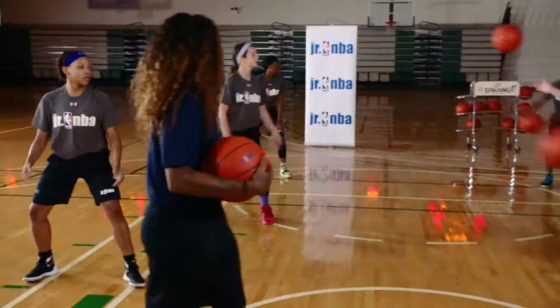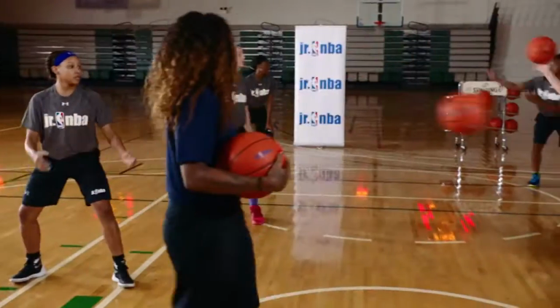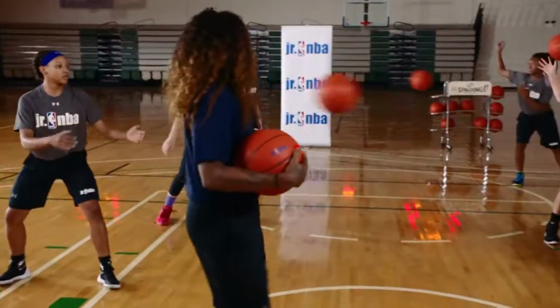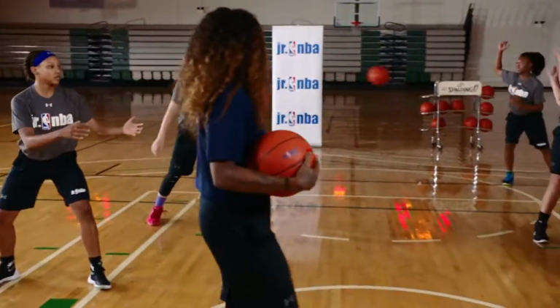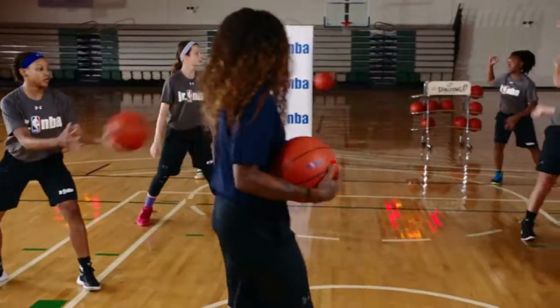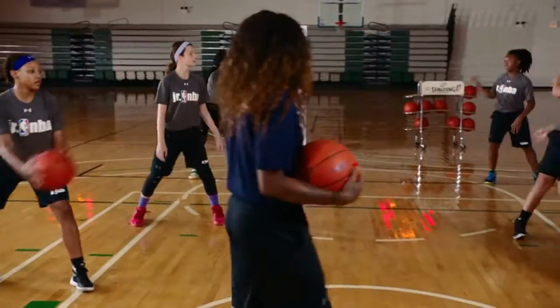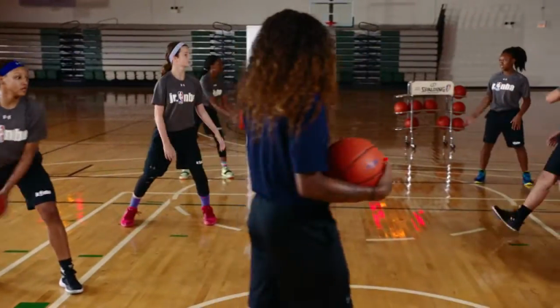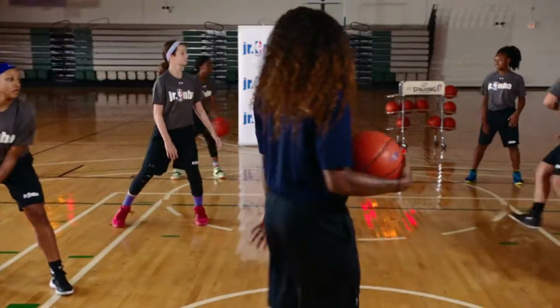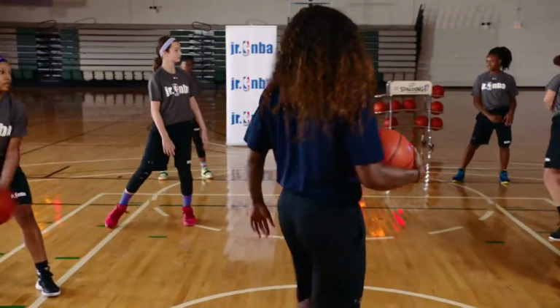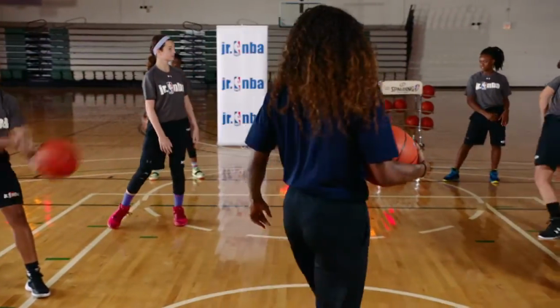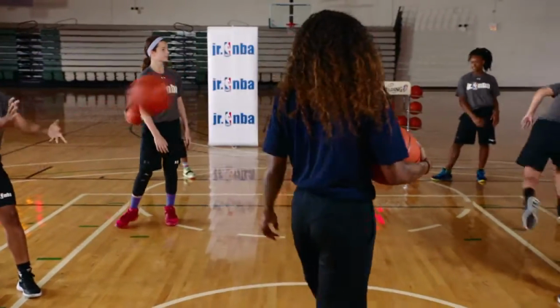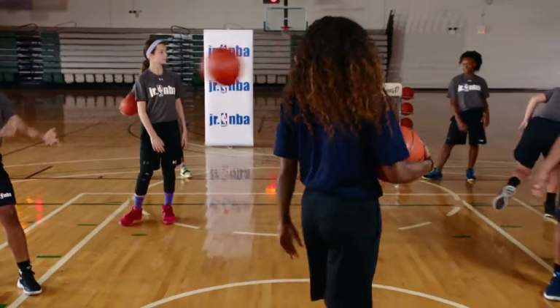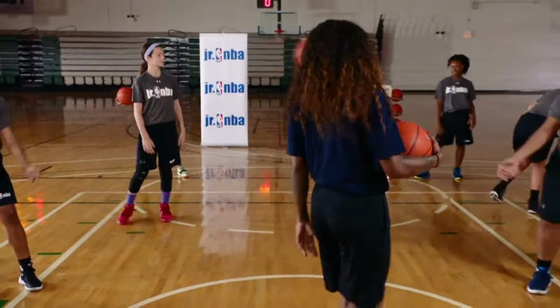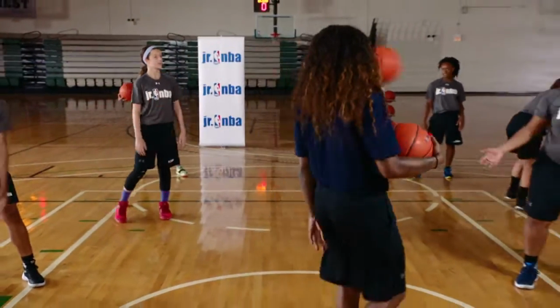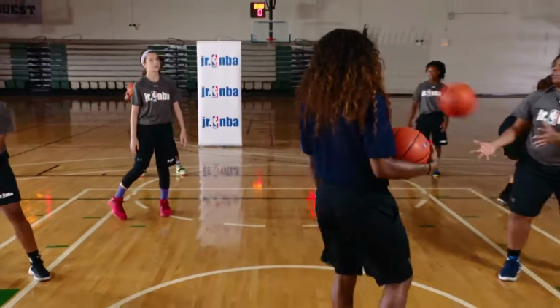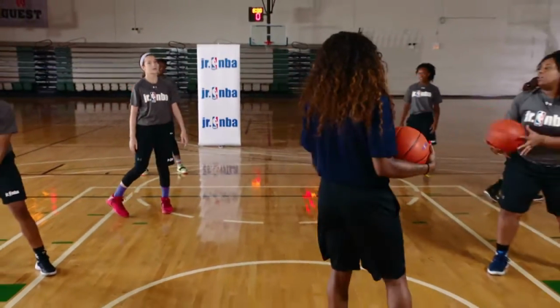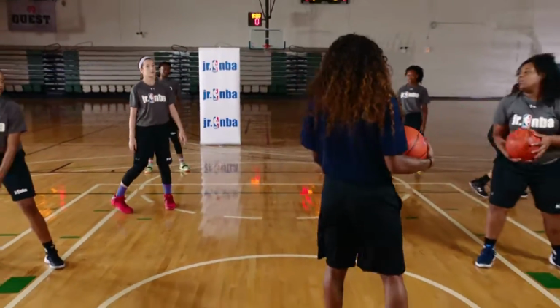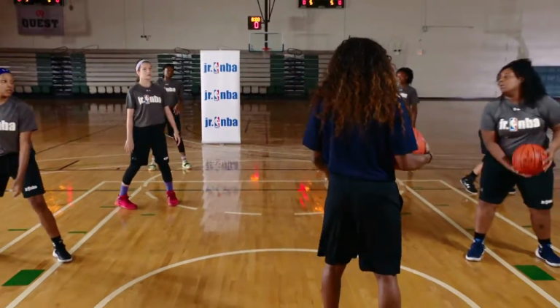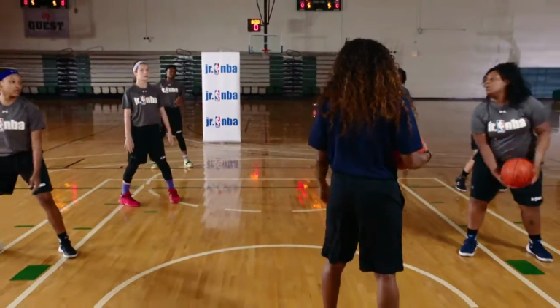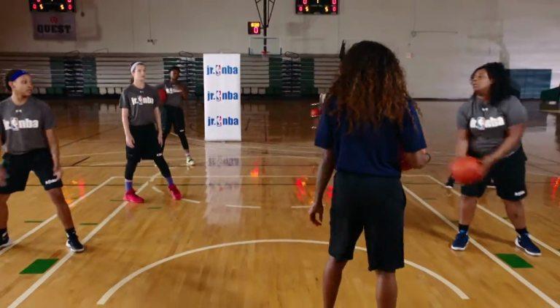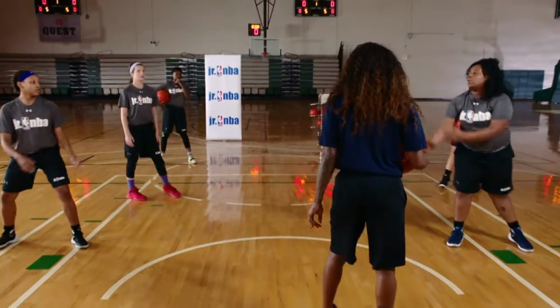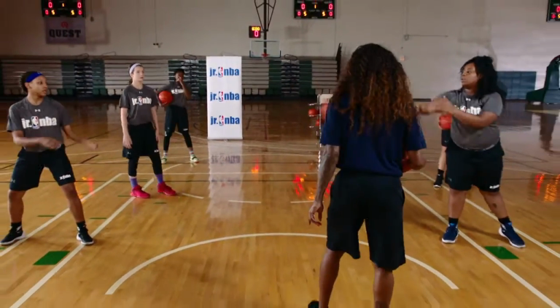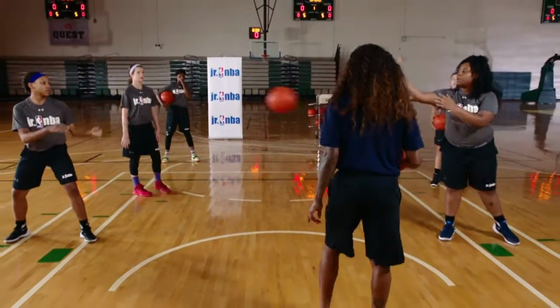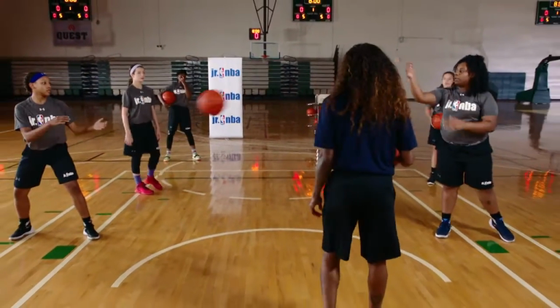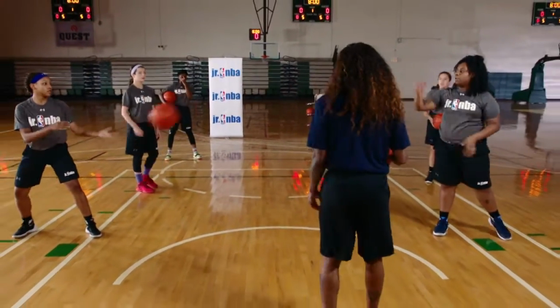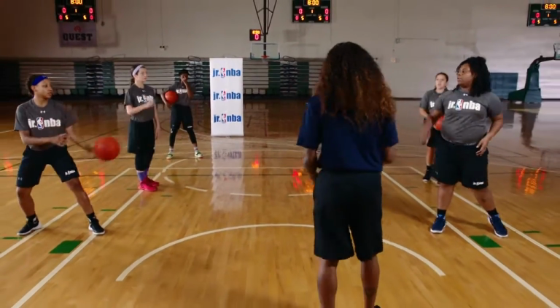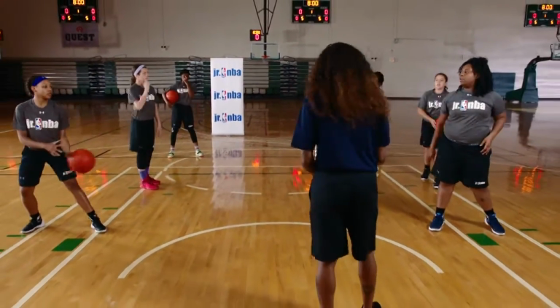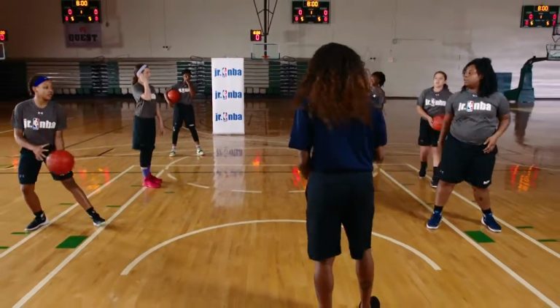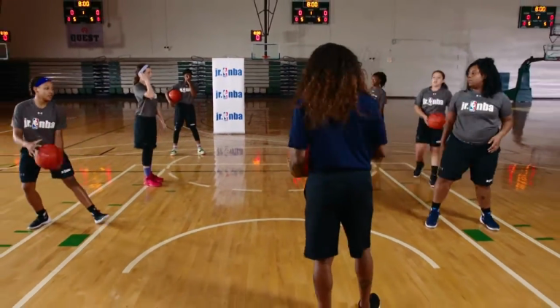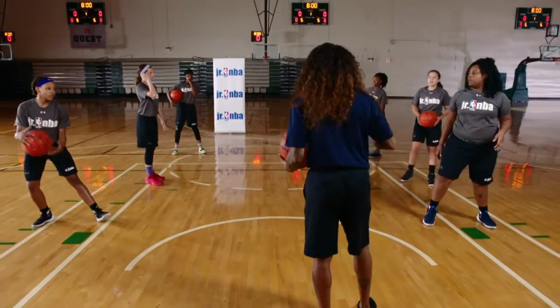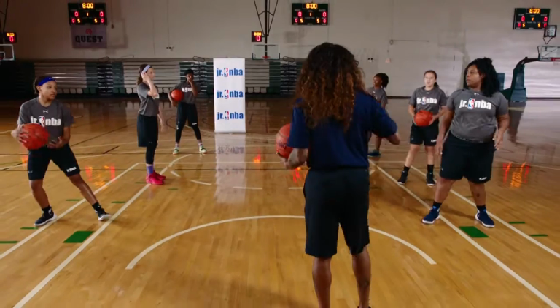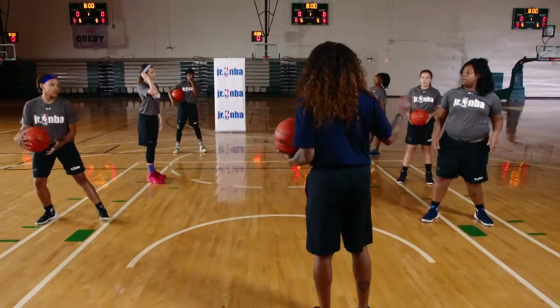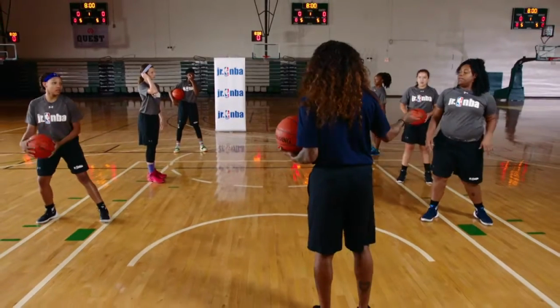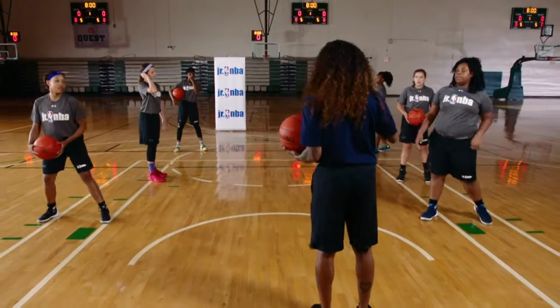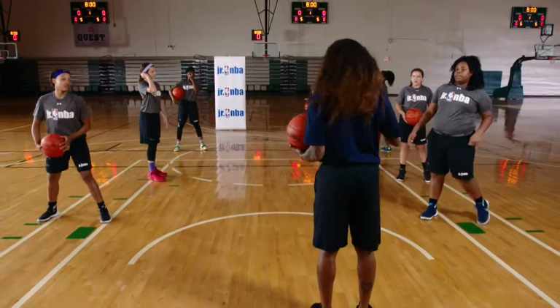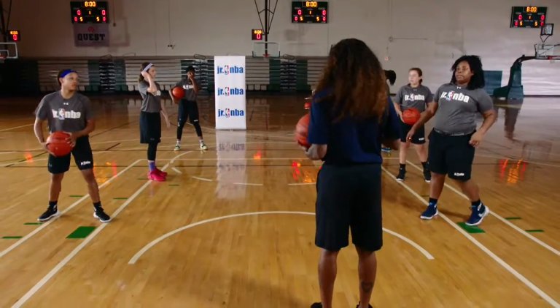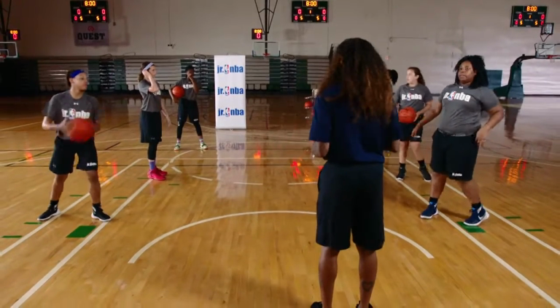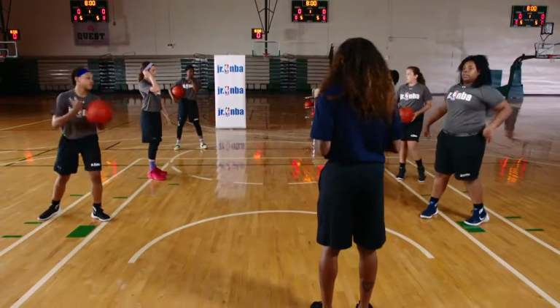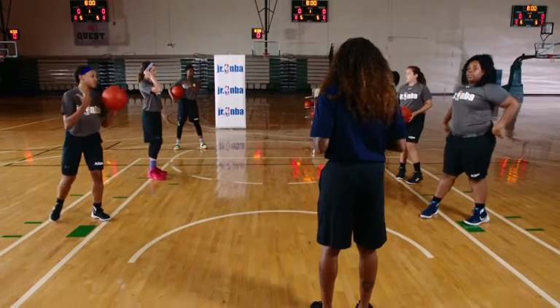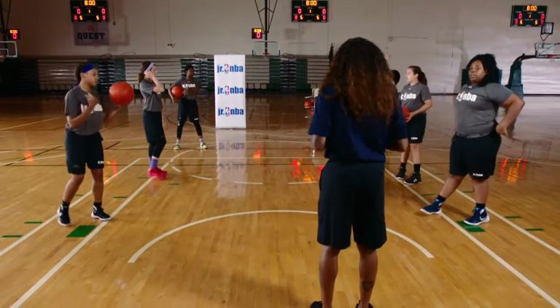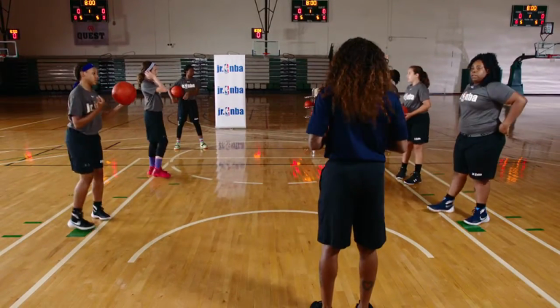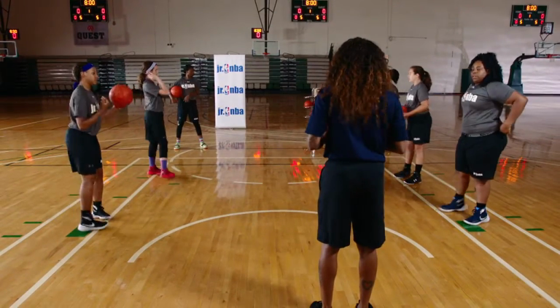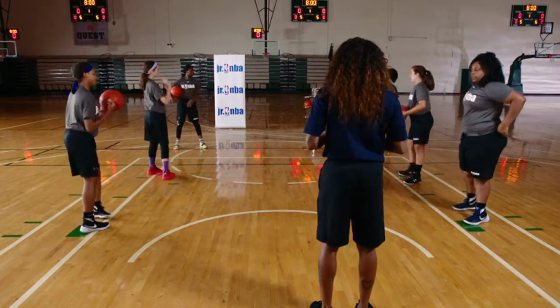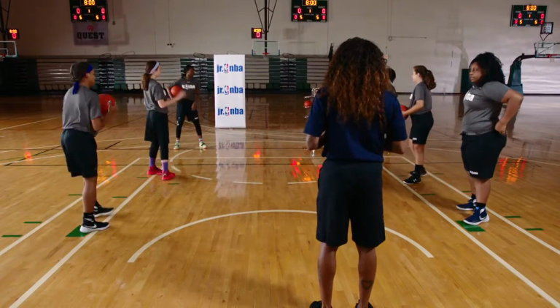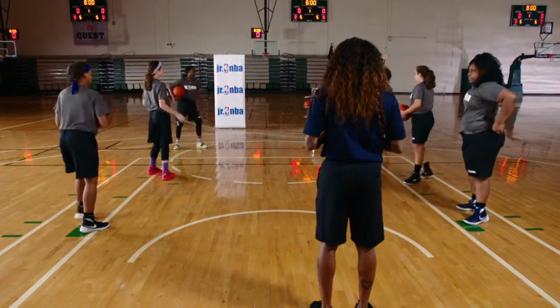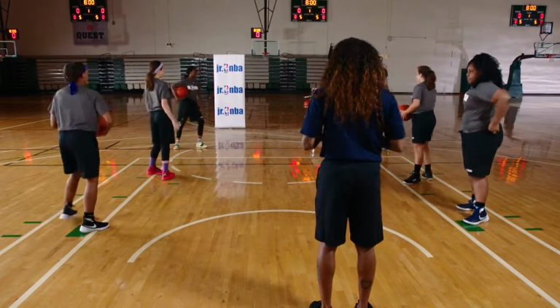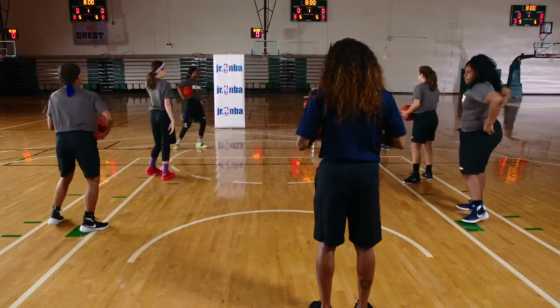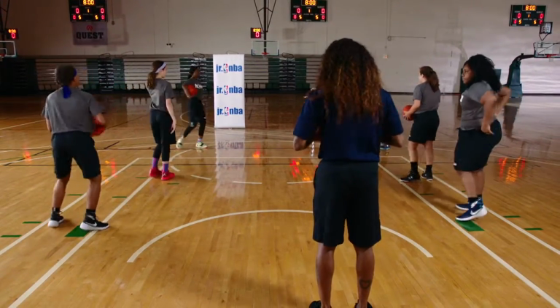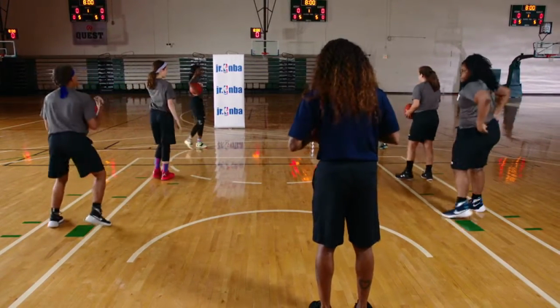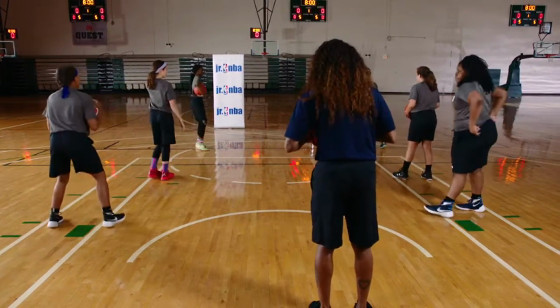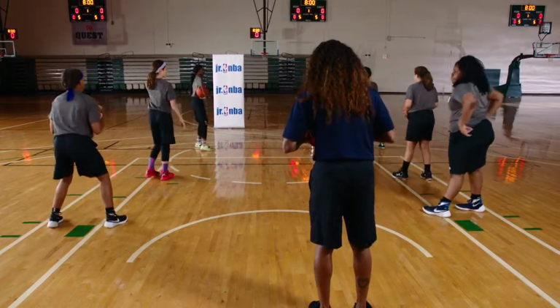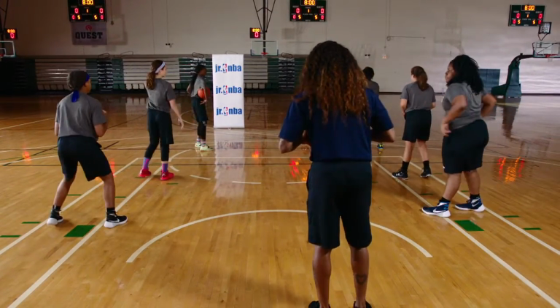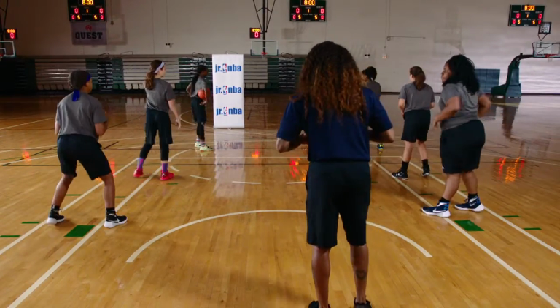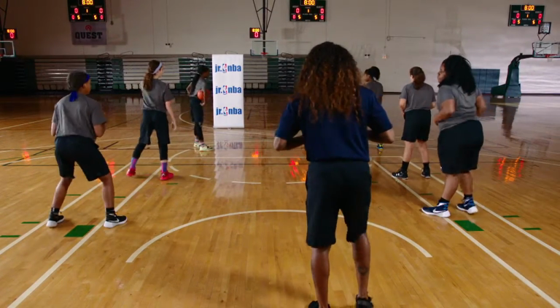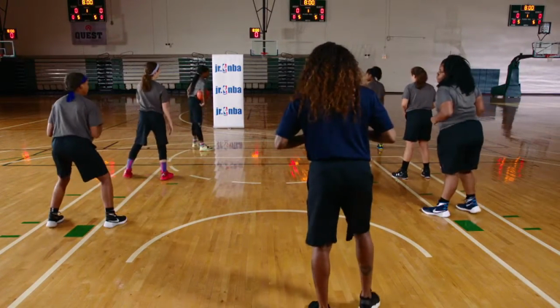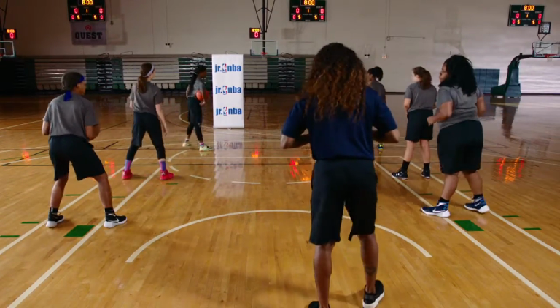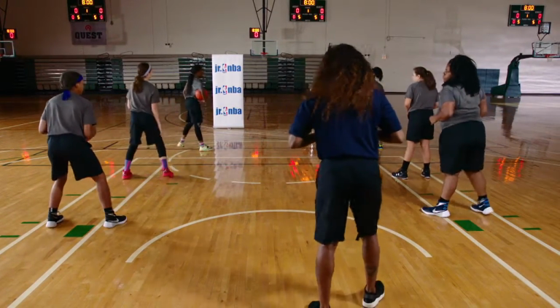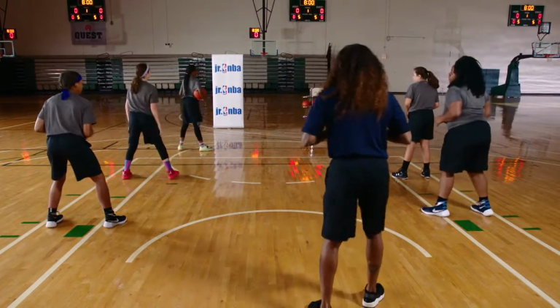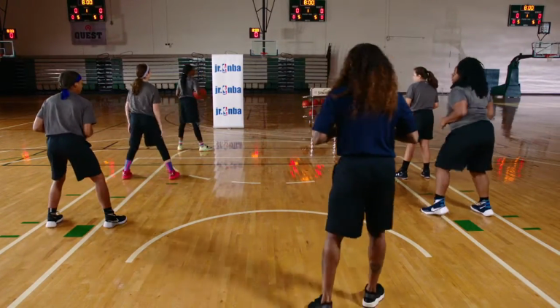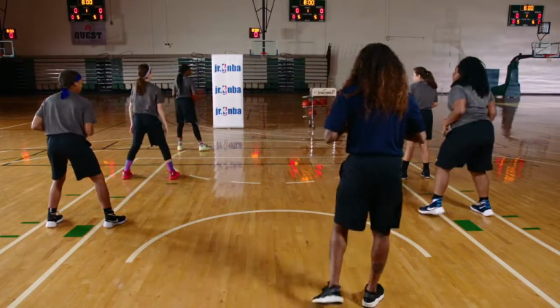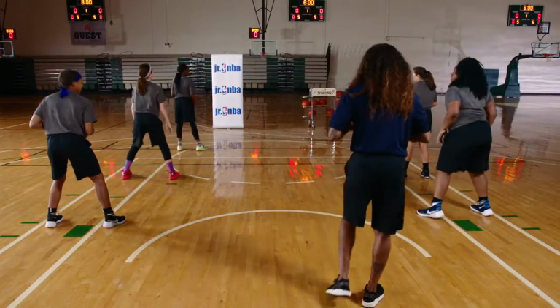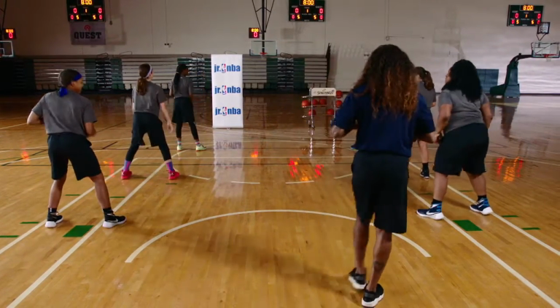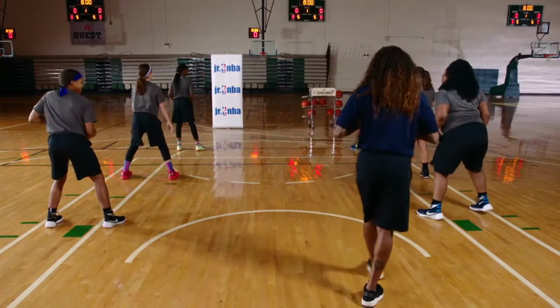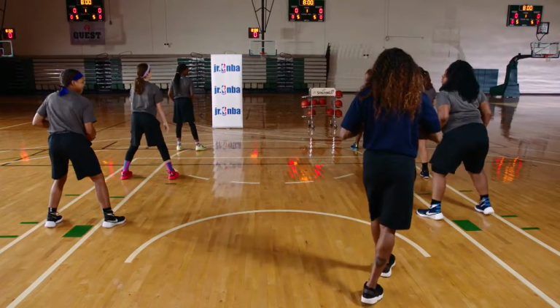Anything that we do with one hand, we've got to do it with the other. So let's turn around and work on the opposite hand that we just worked on with.